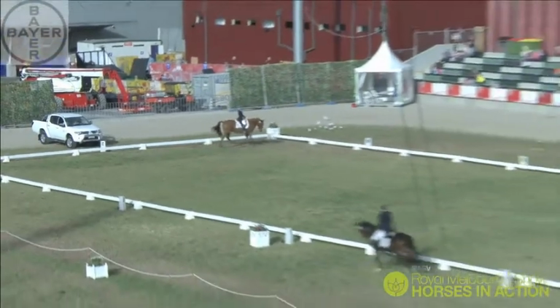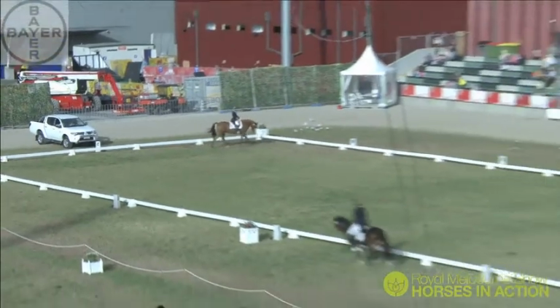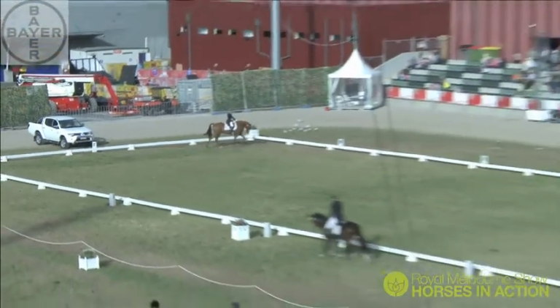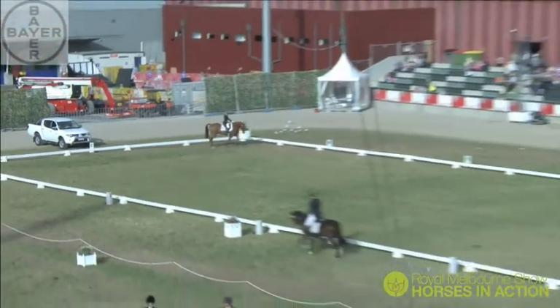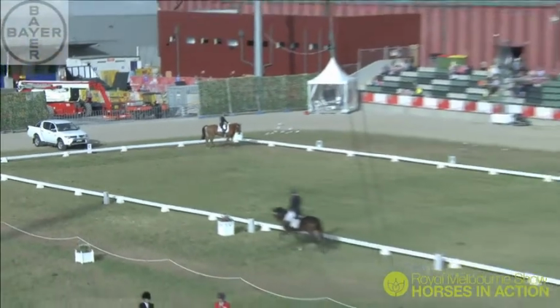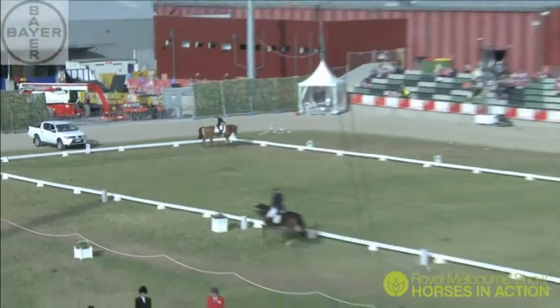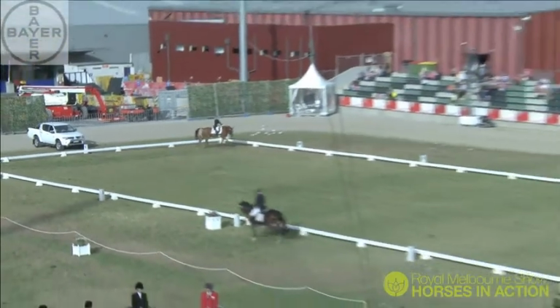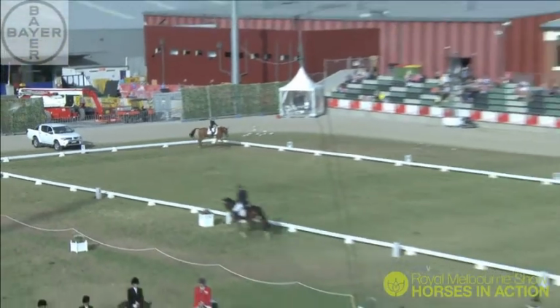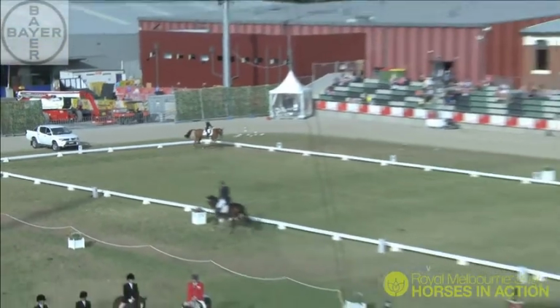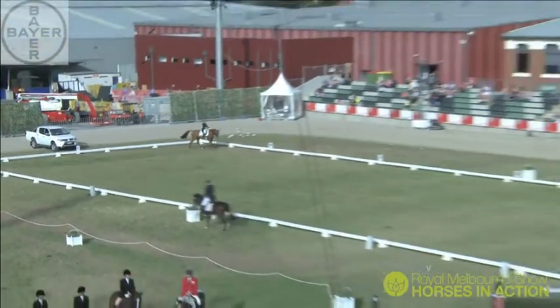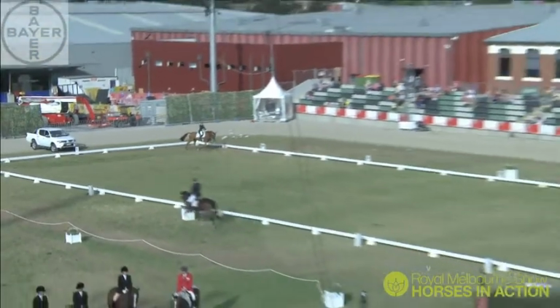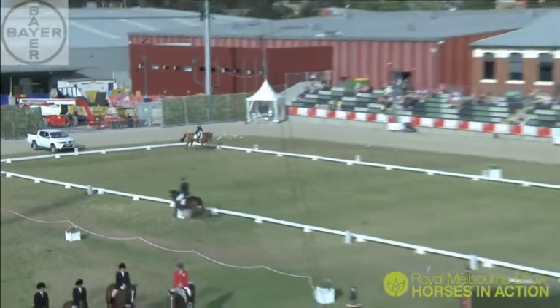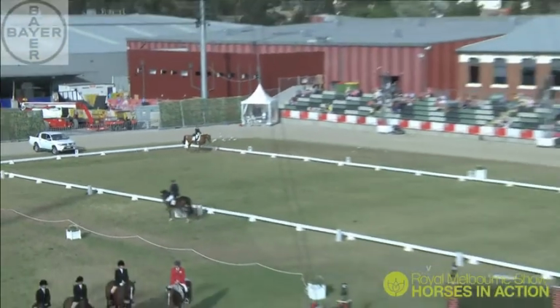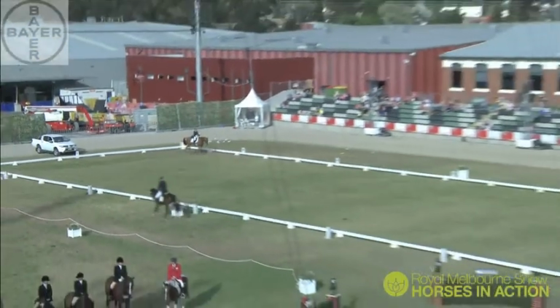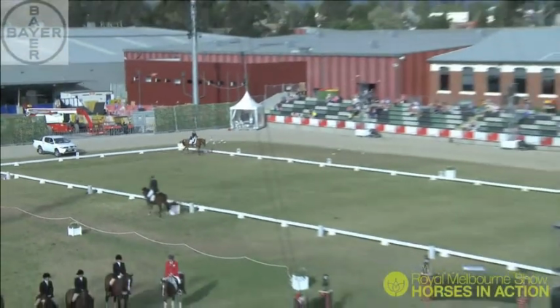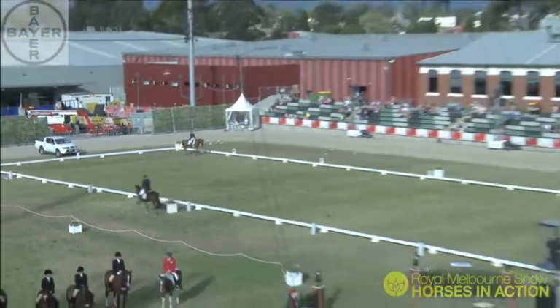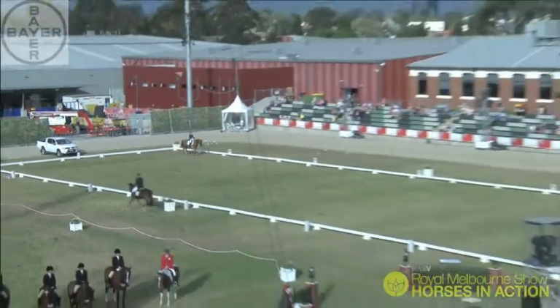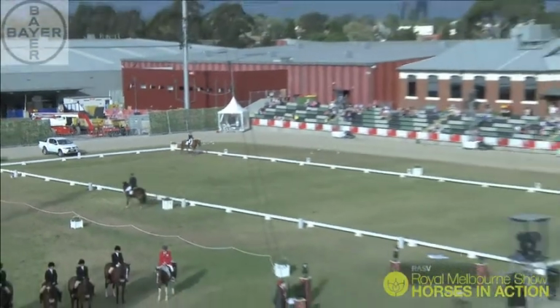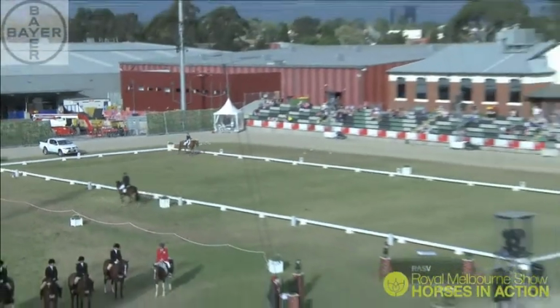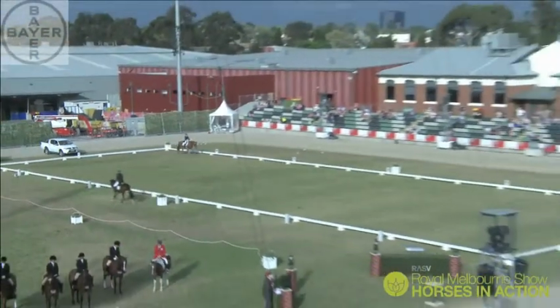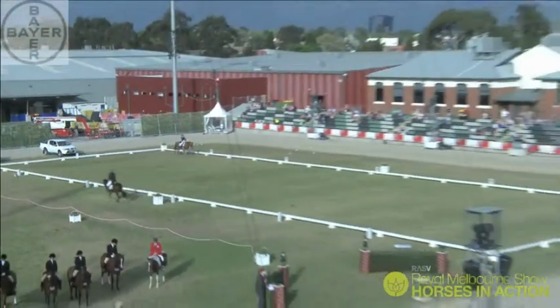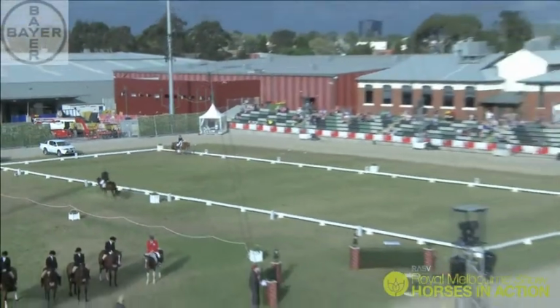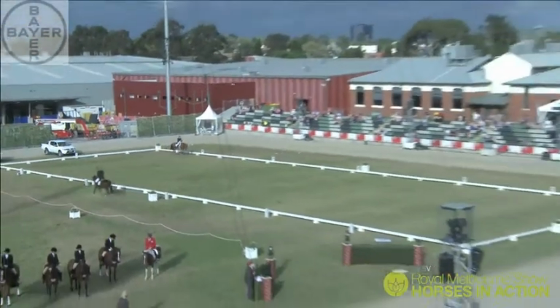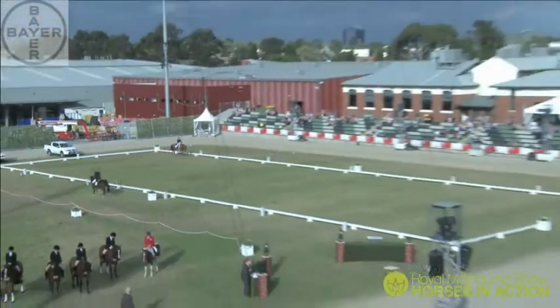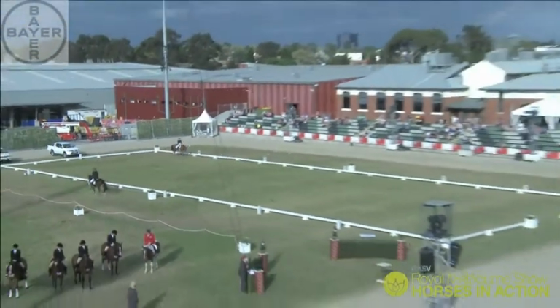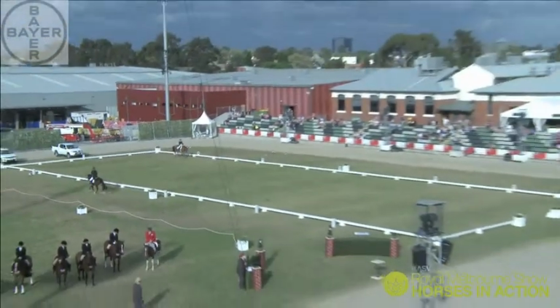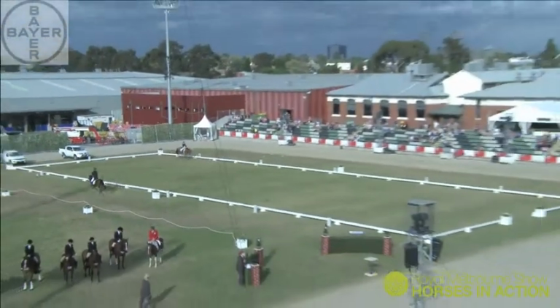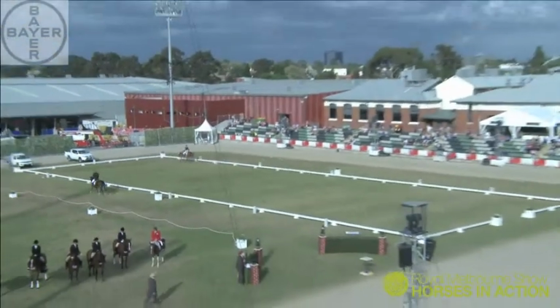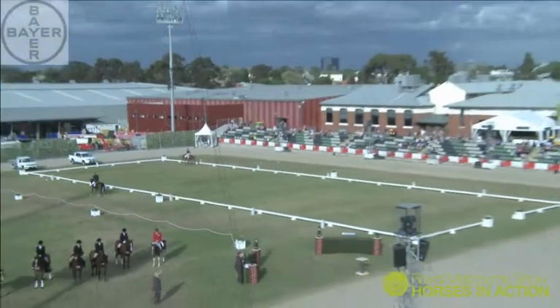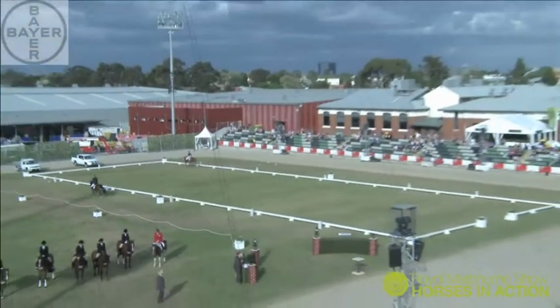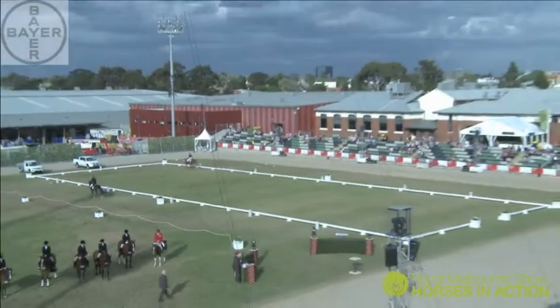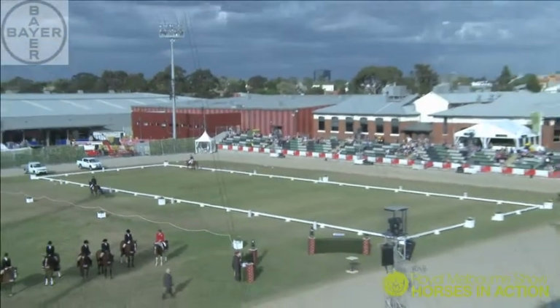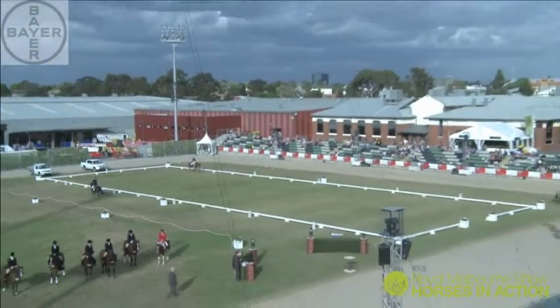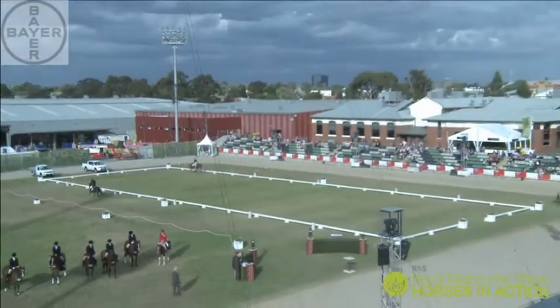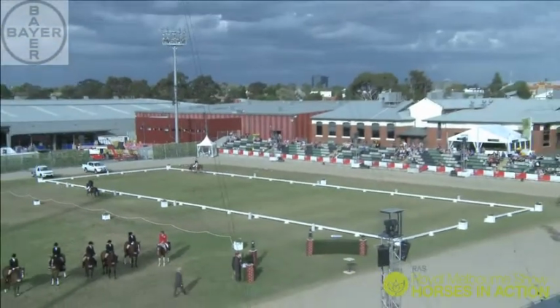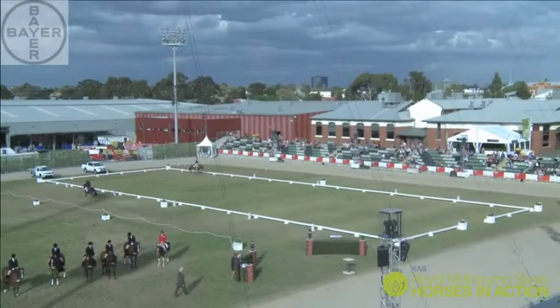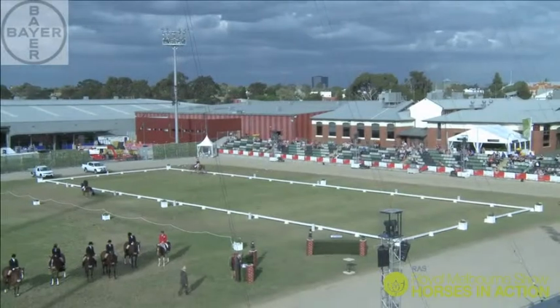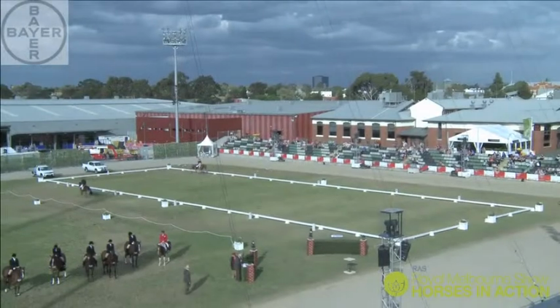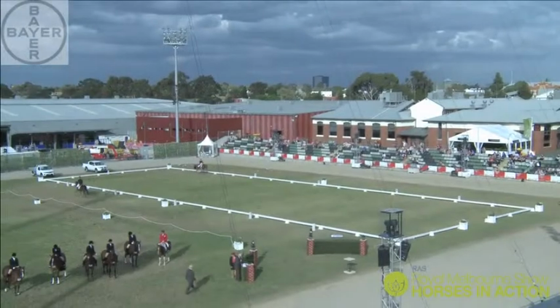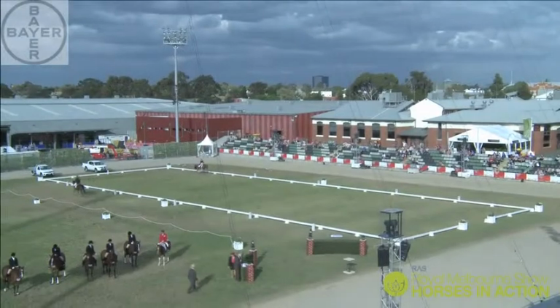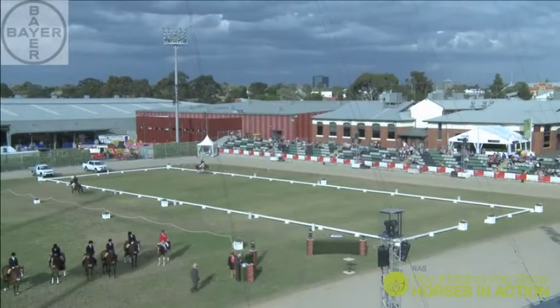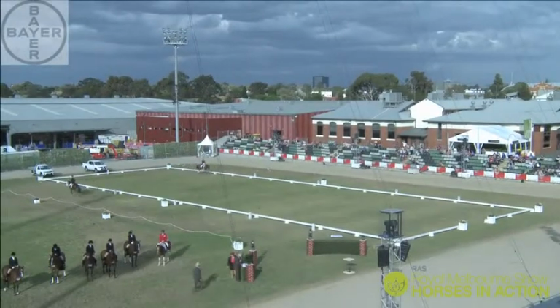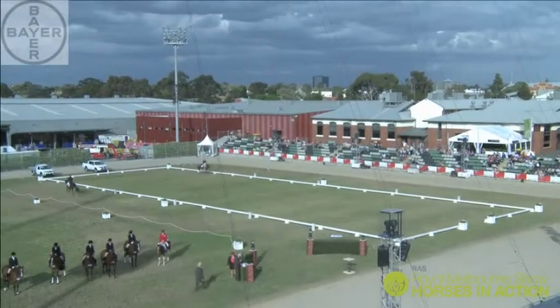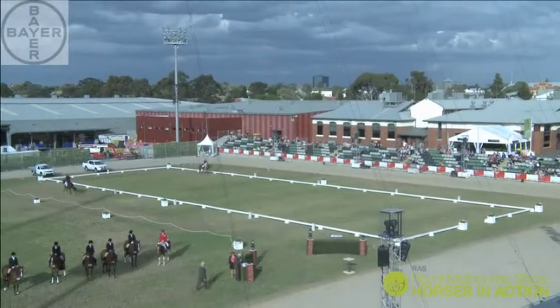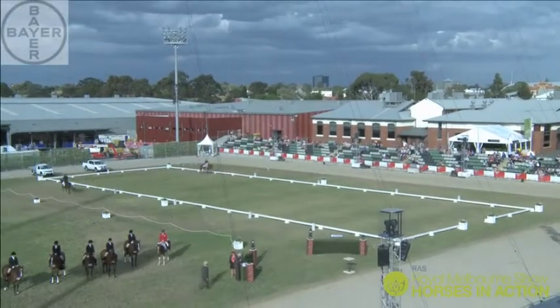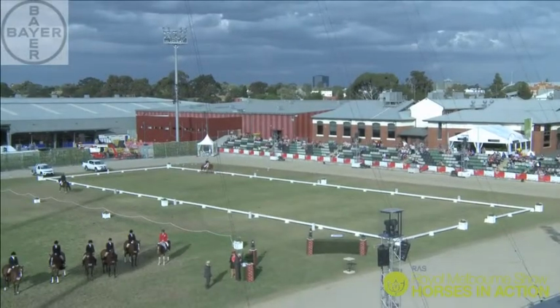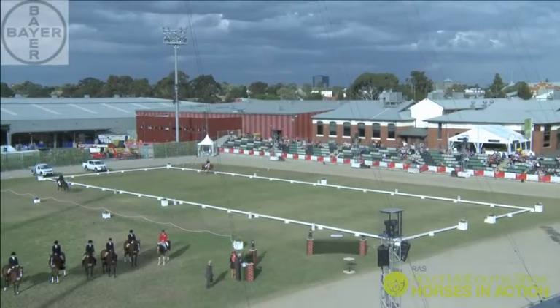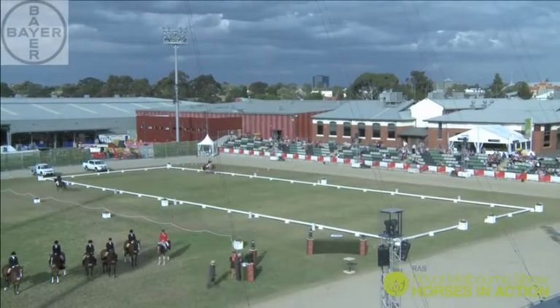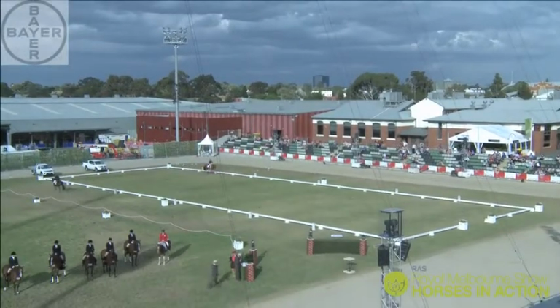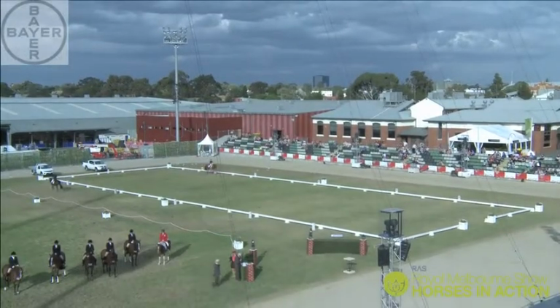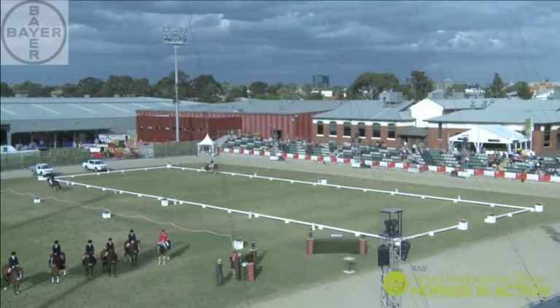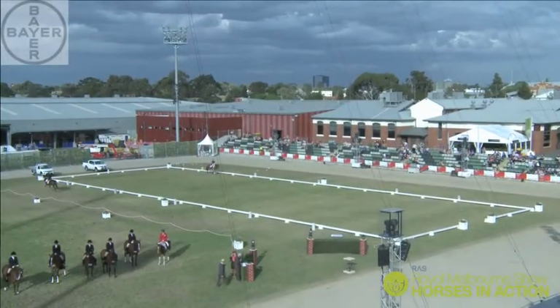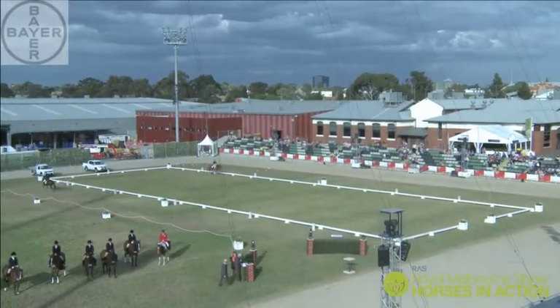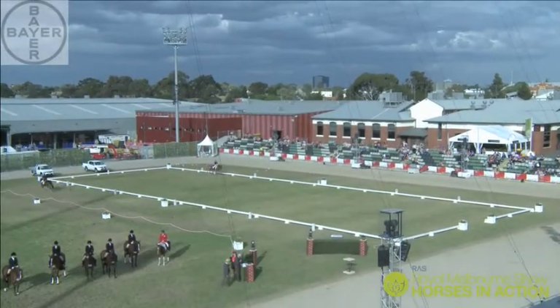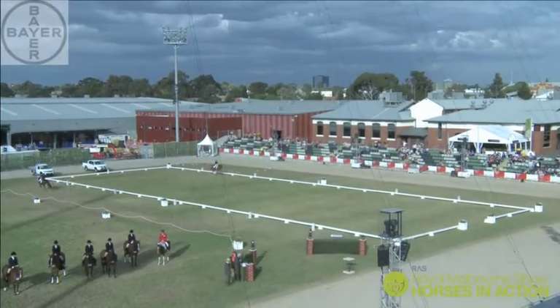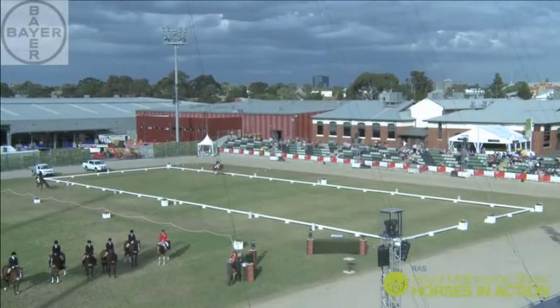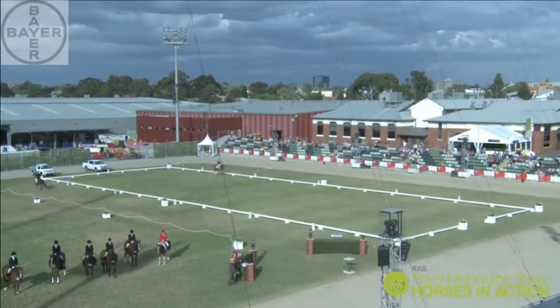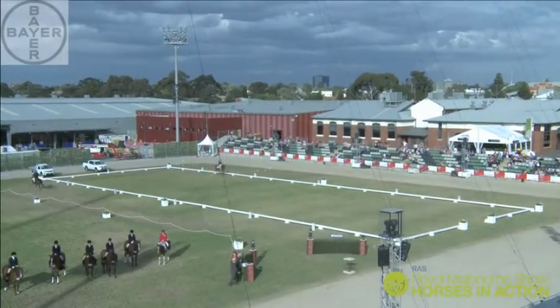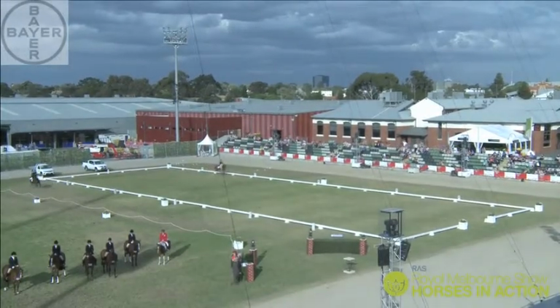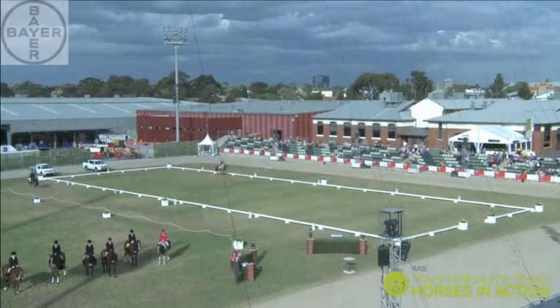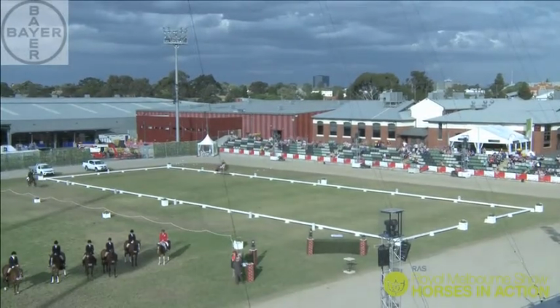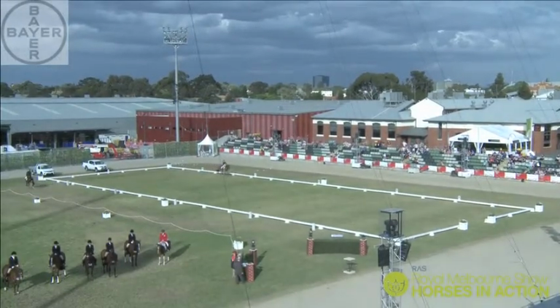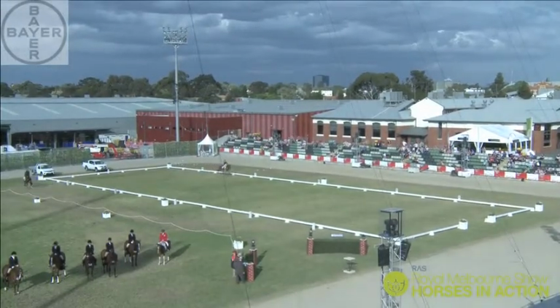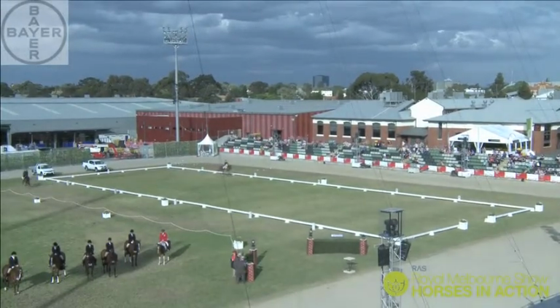Just completing a test in ring 2 in the exhibition eventing — Amanda Ross and Michelle Clough's William Wordsworth.